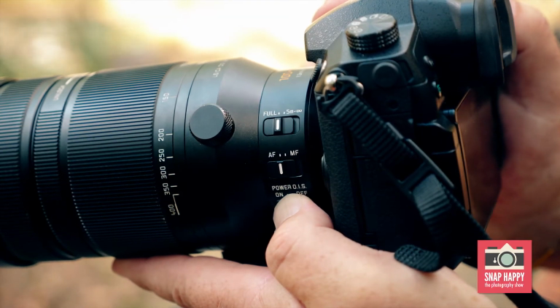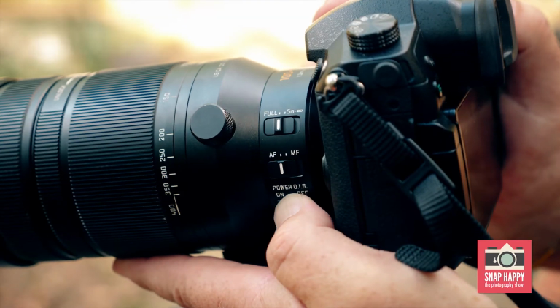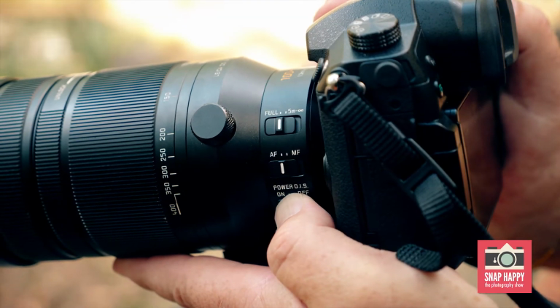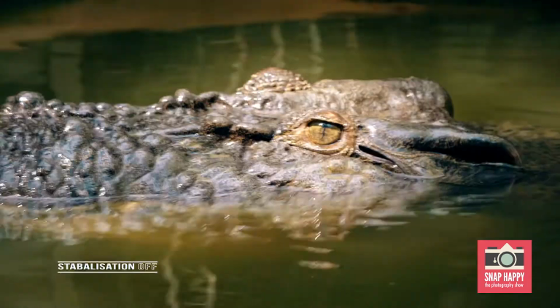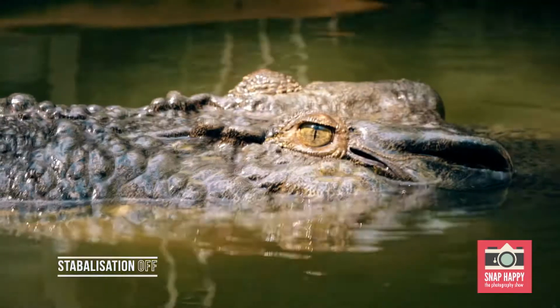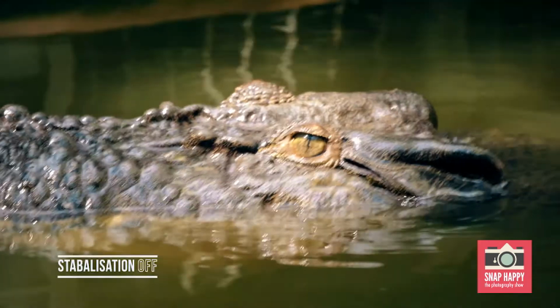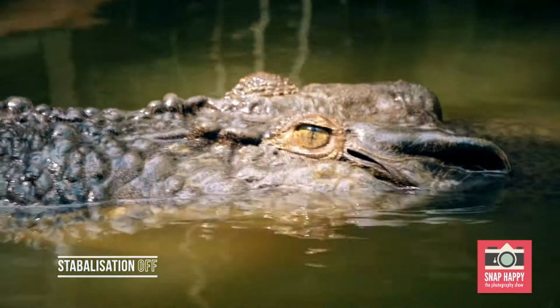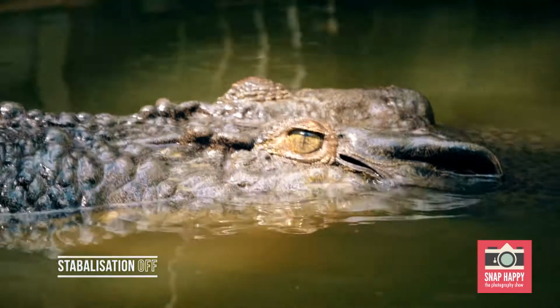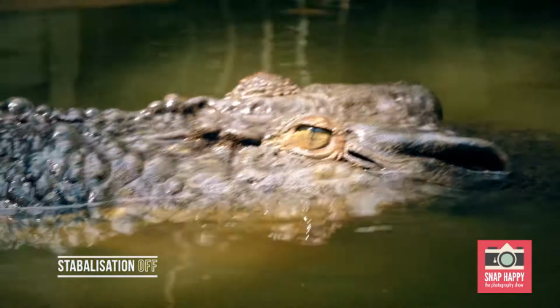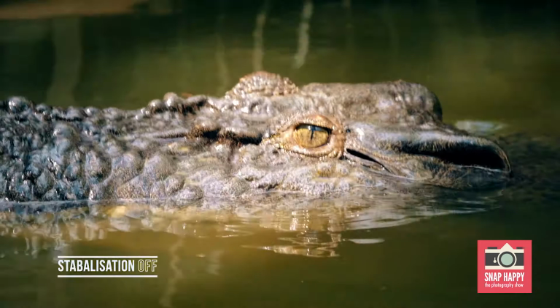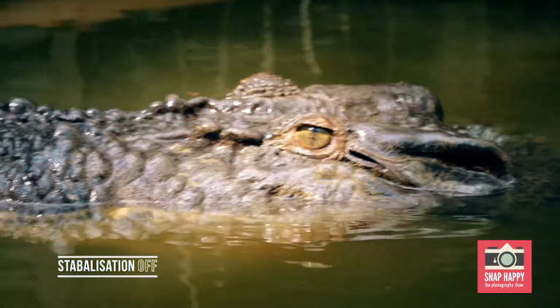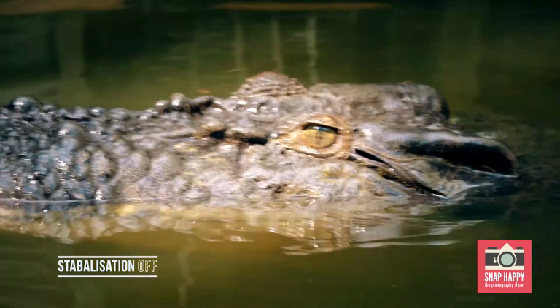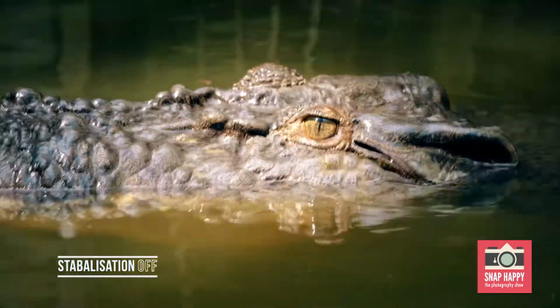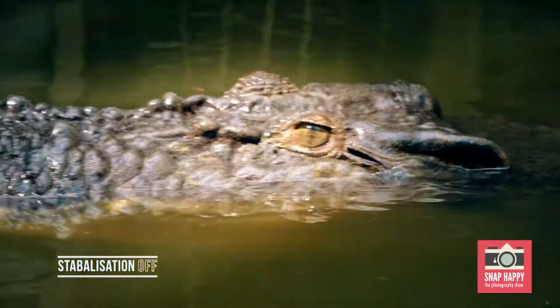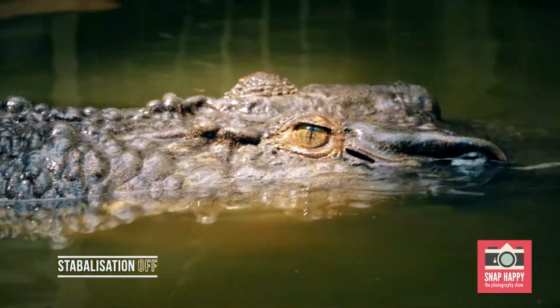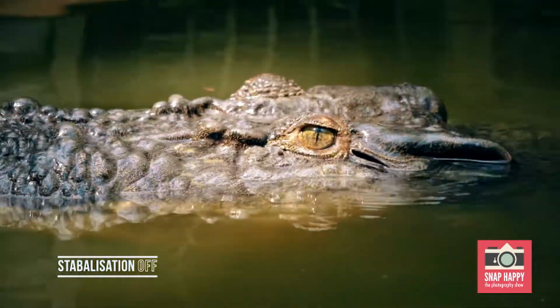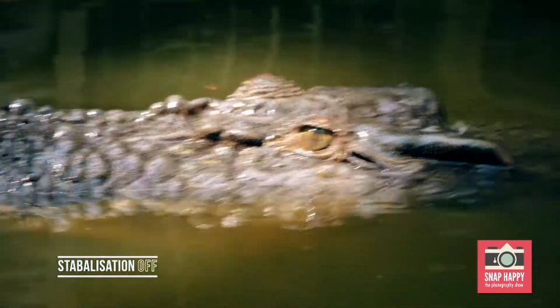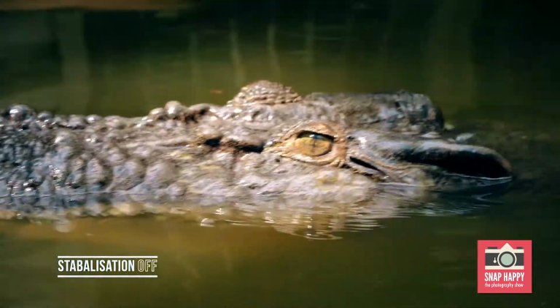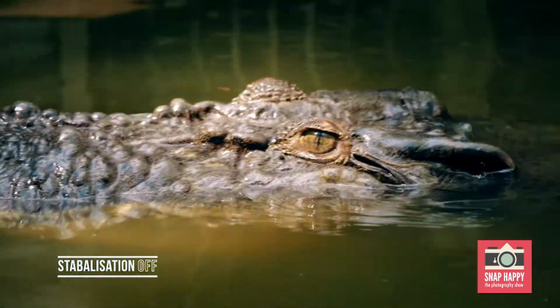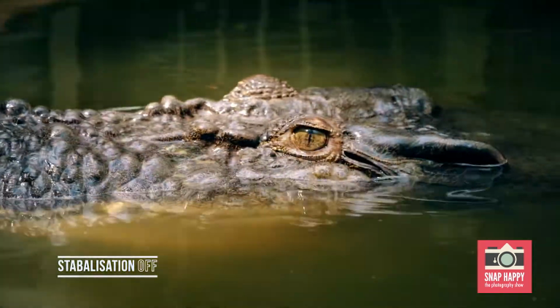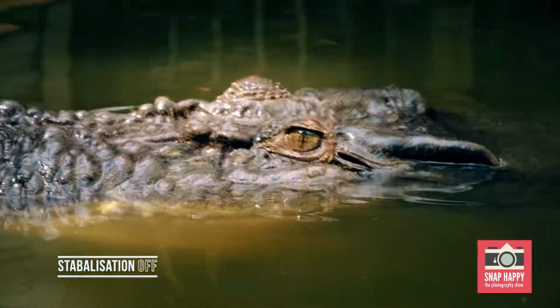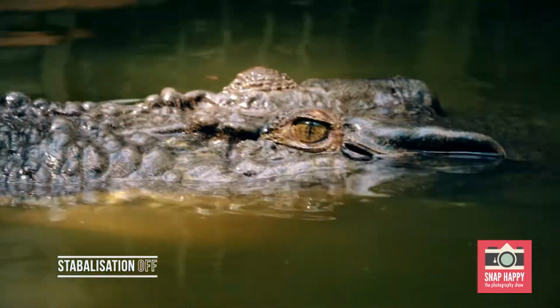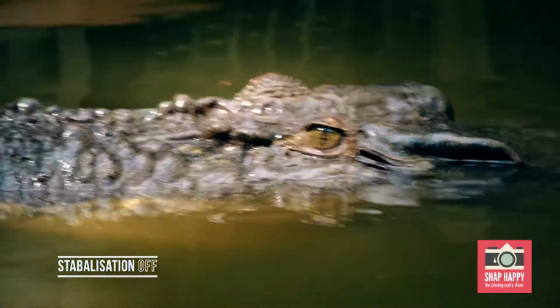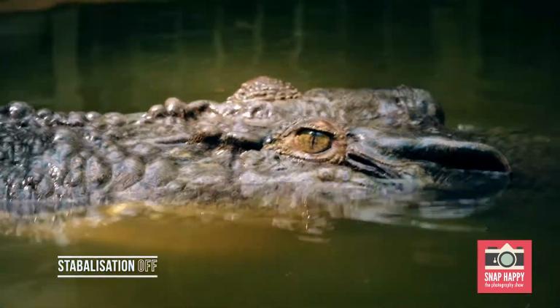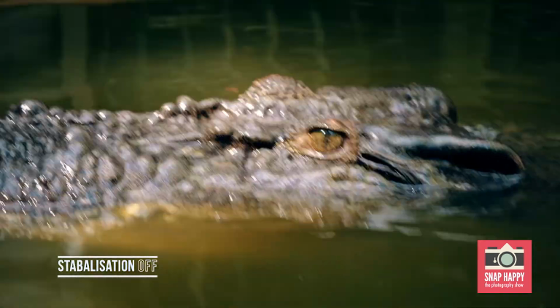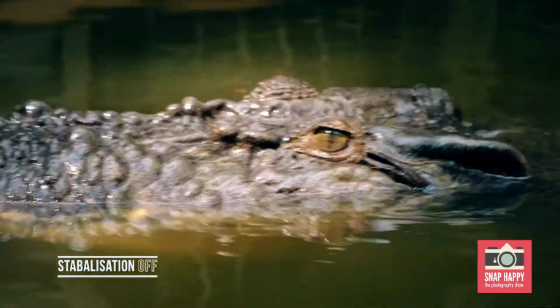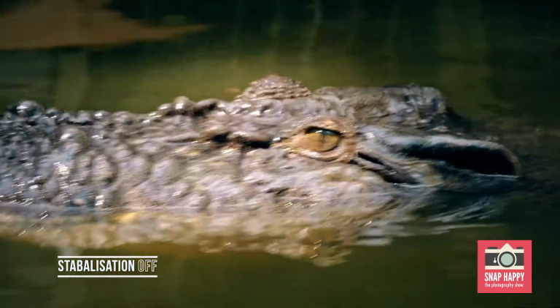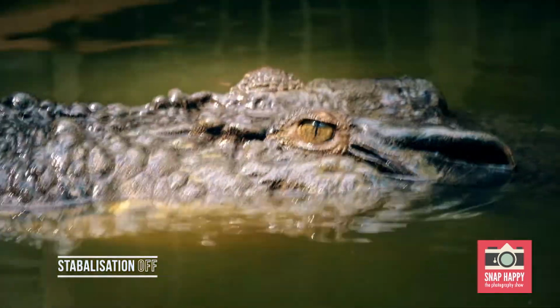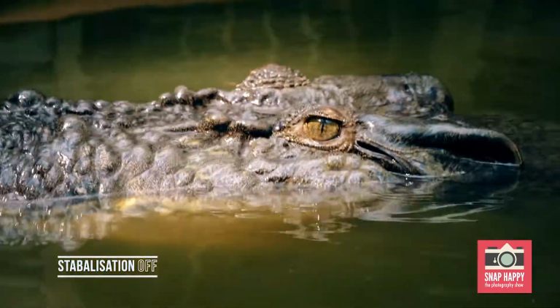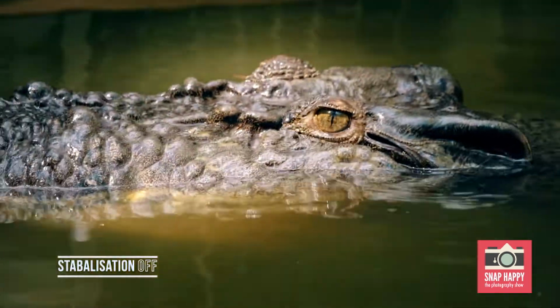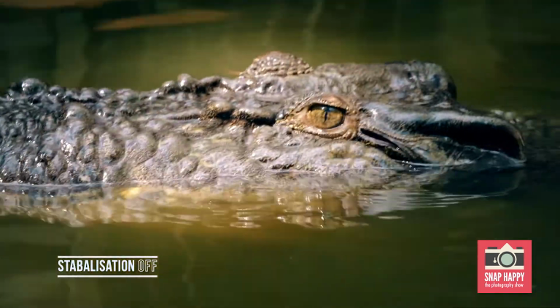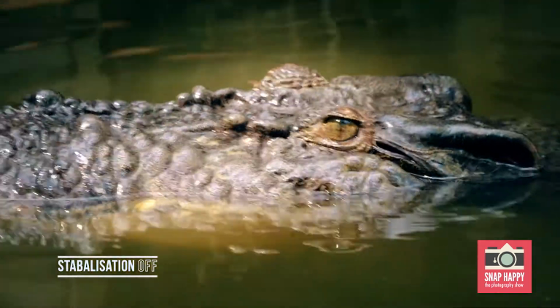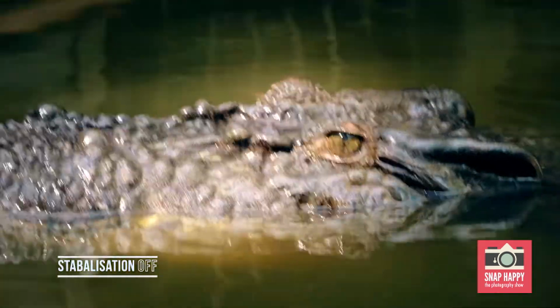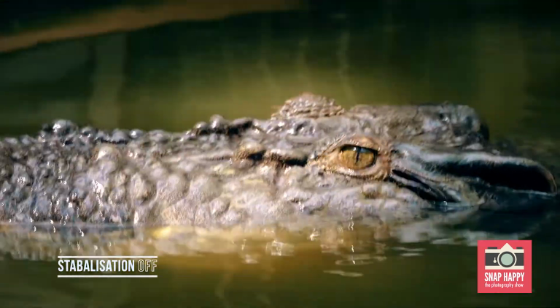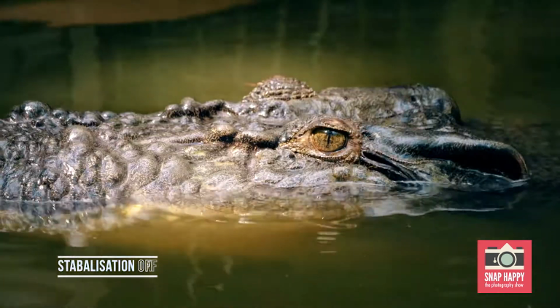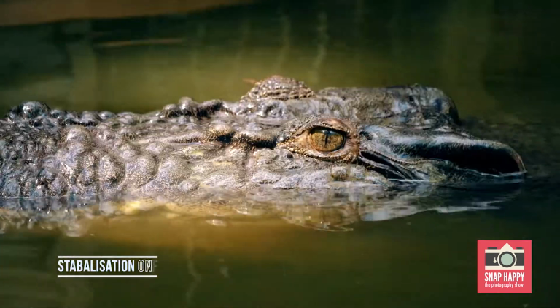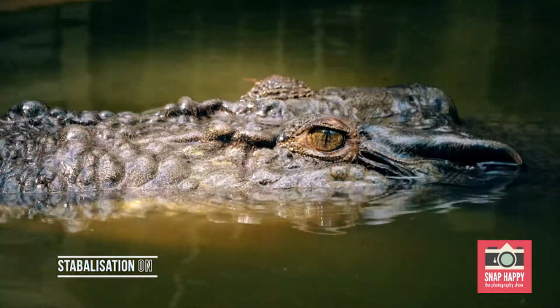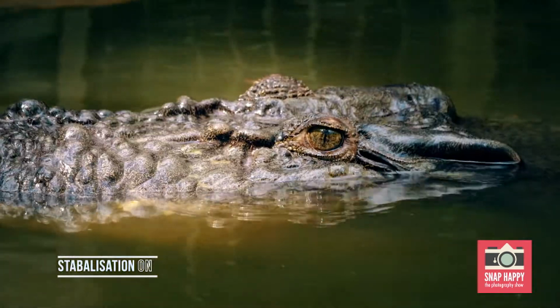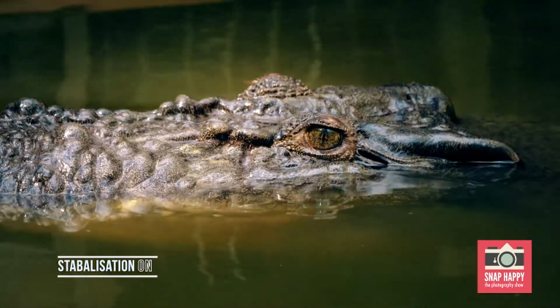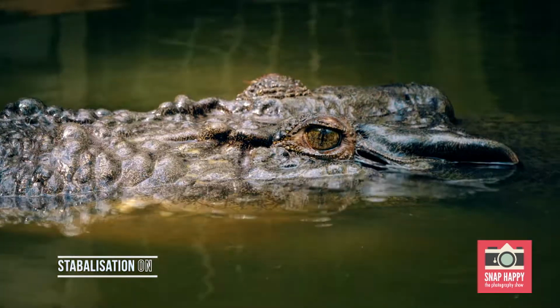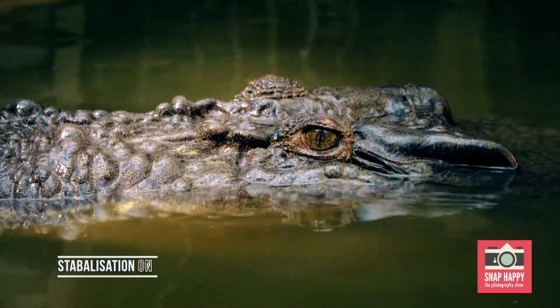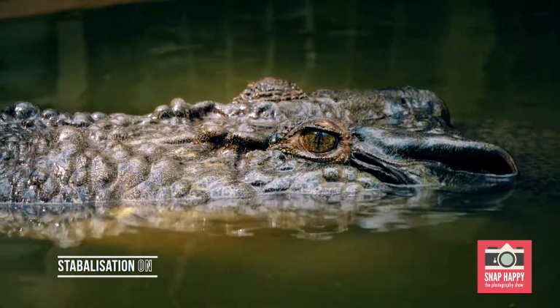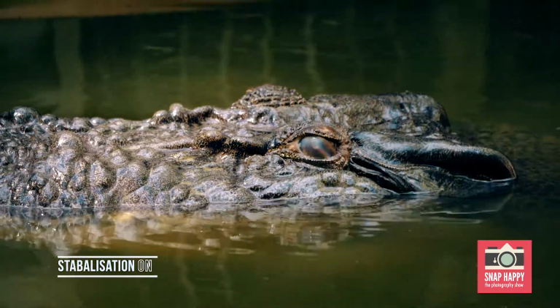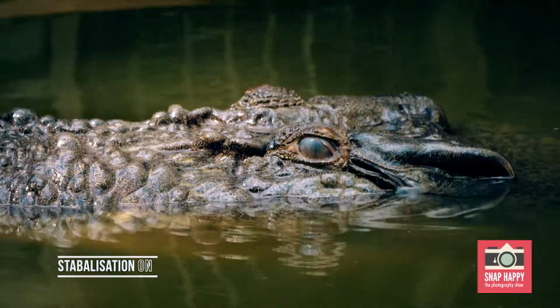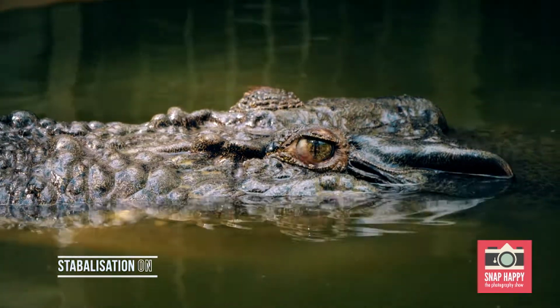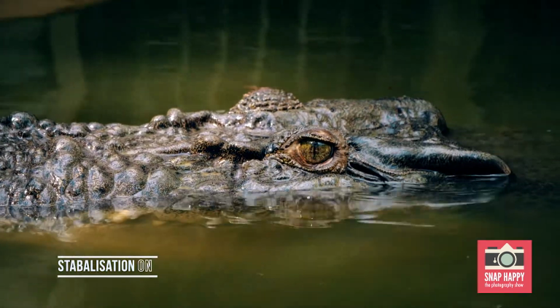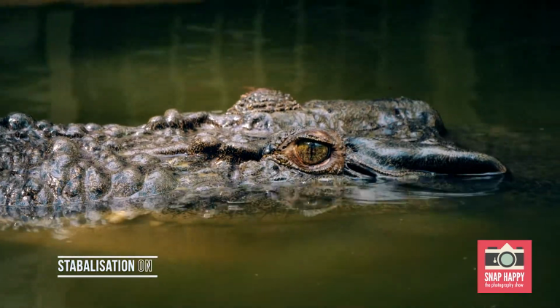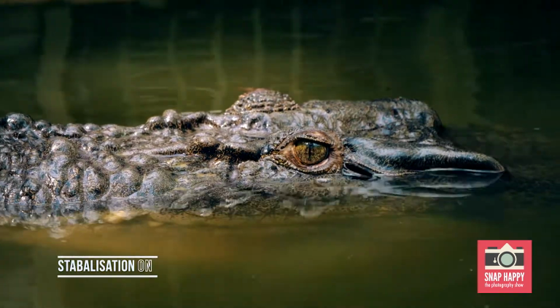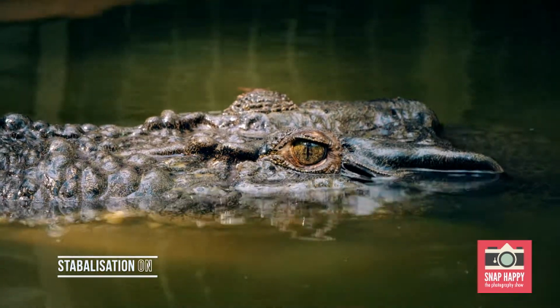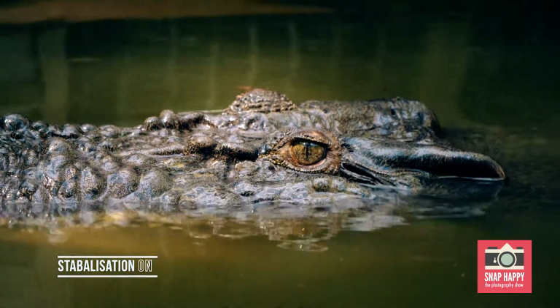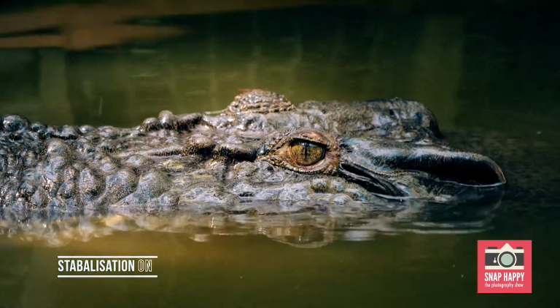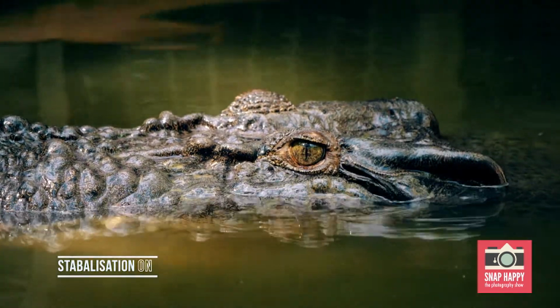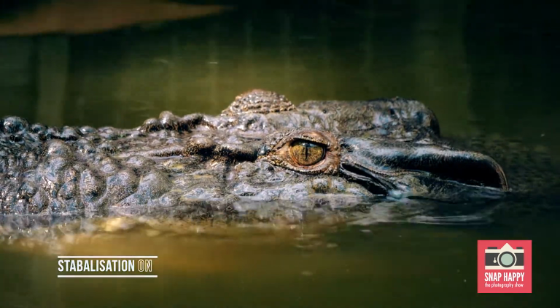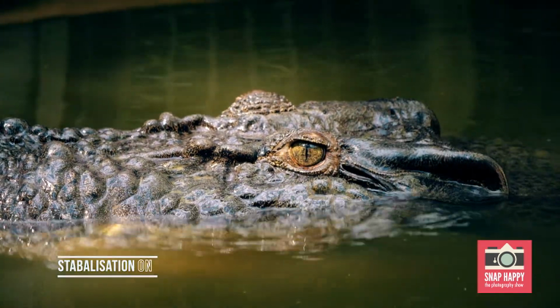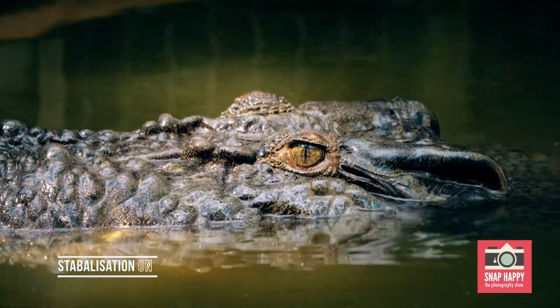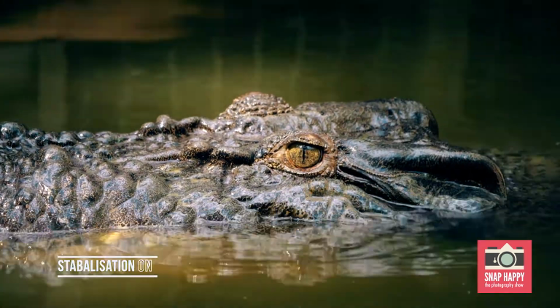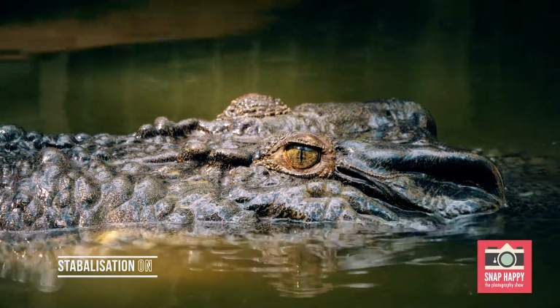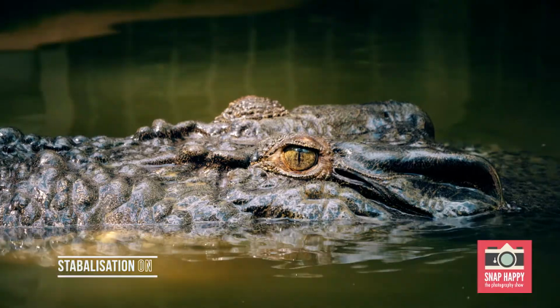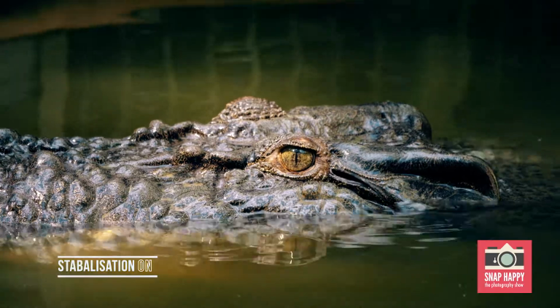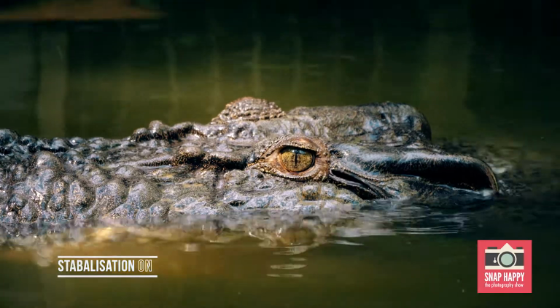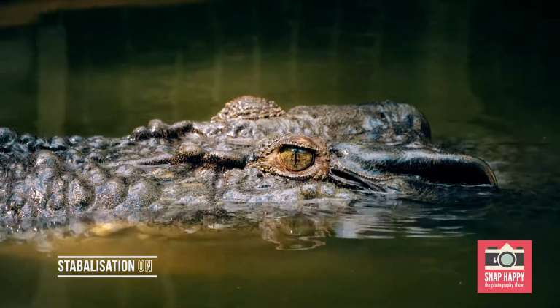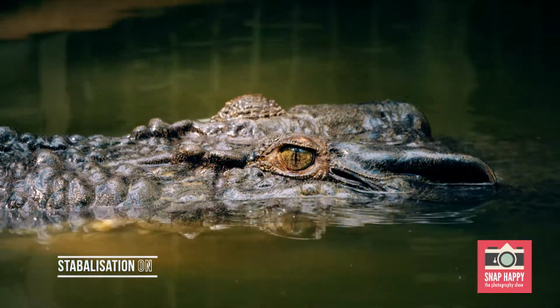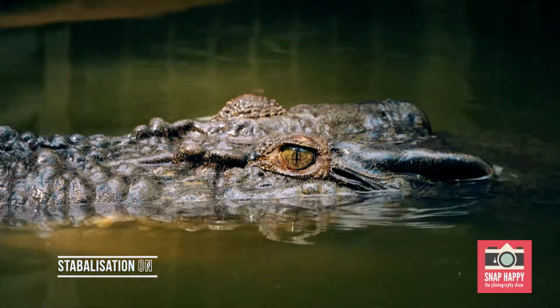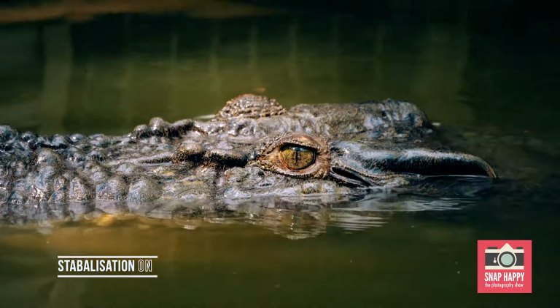Here is a shot without stabilisation. Now notice the change when I turn it on. It really is quite impressive.